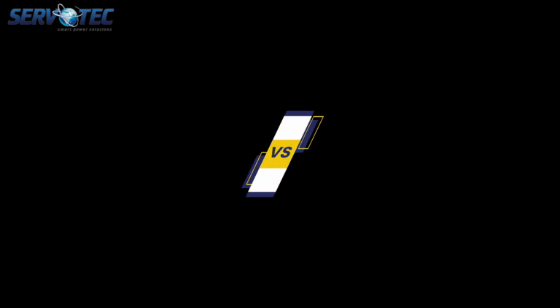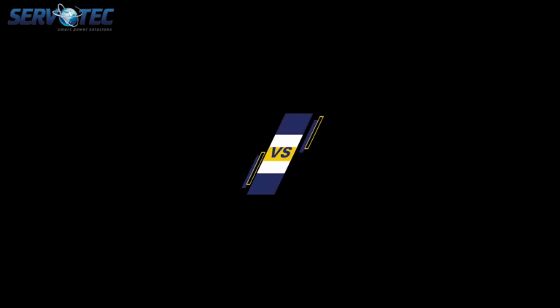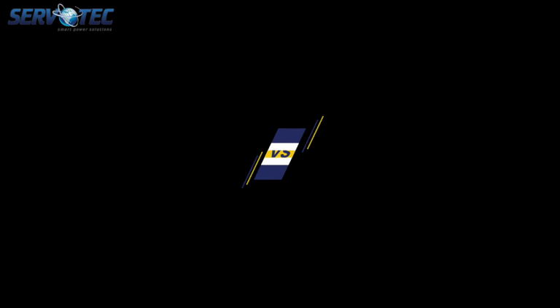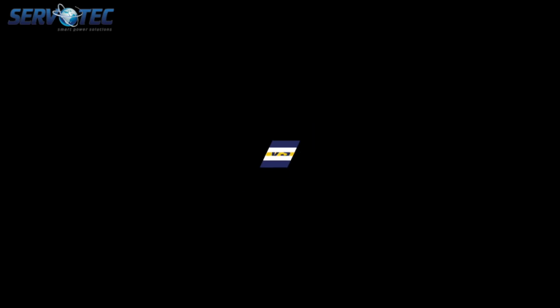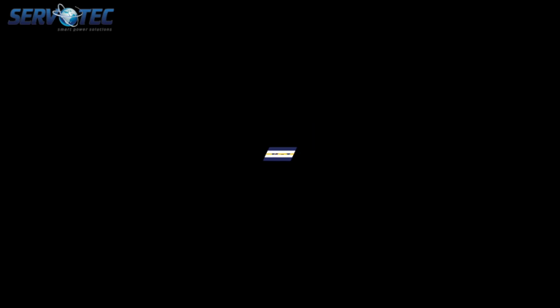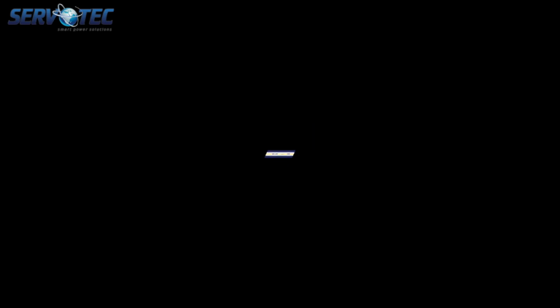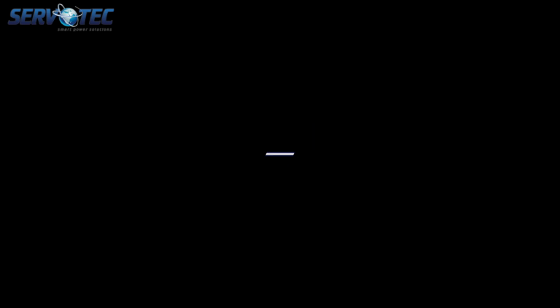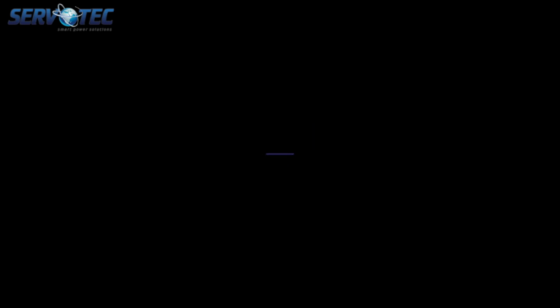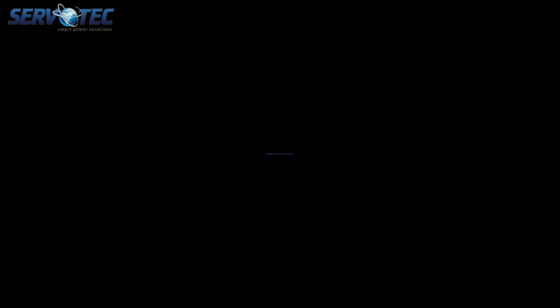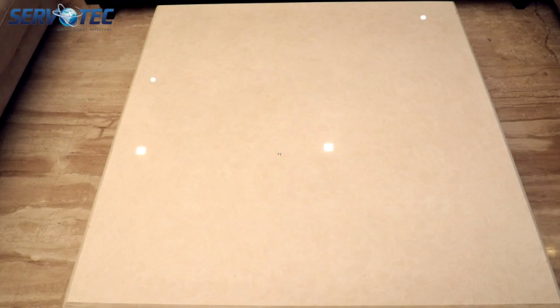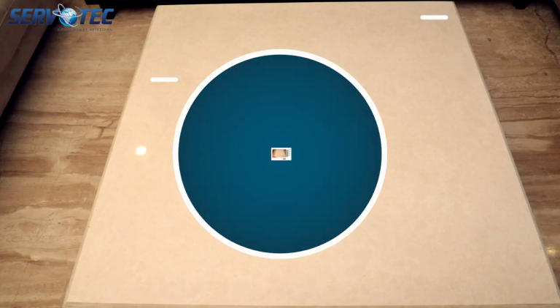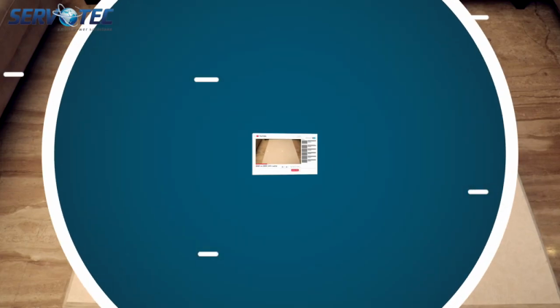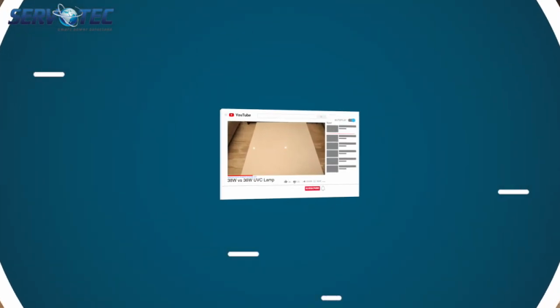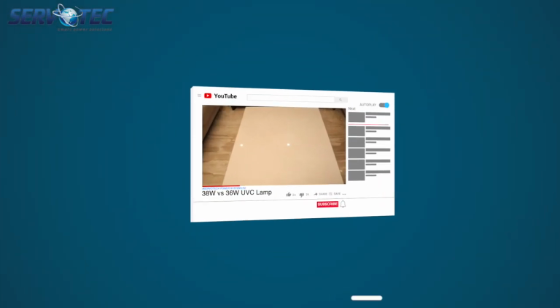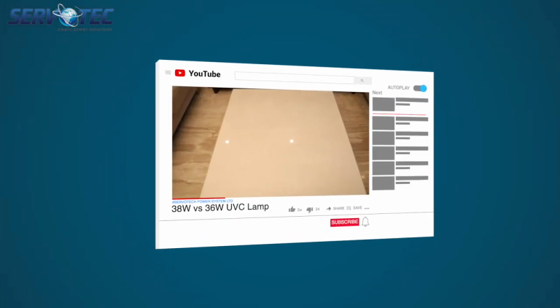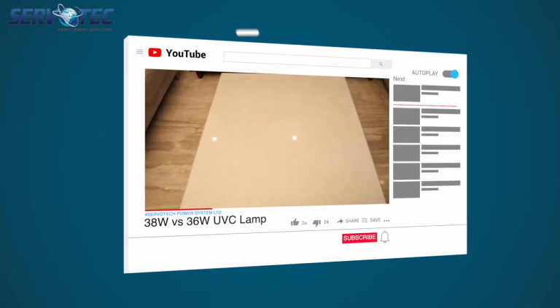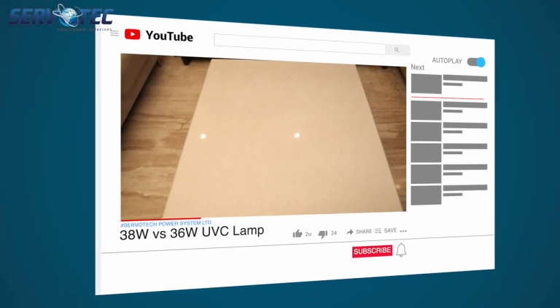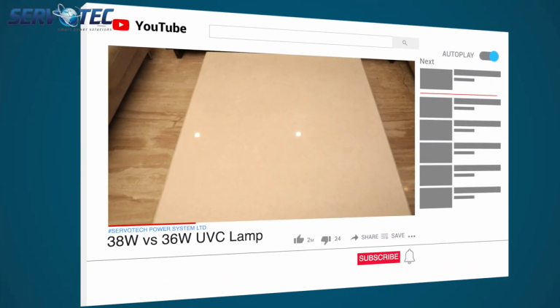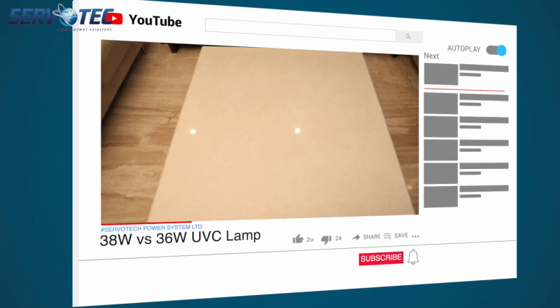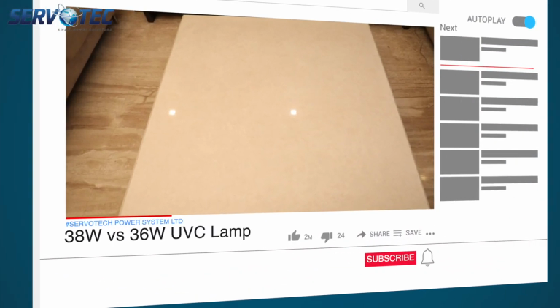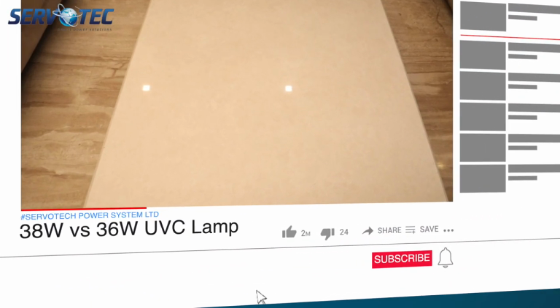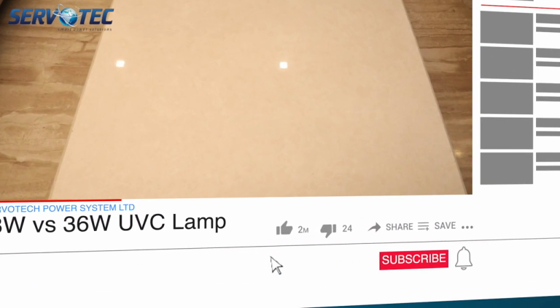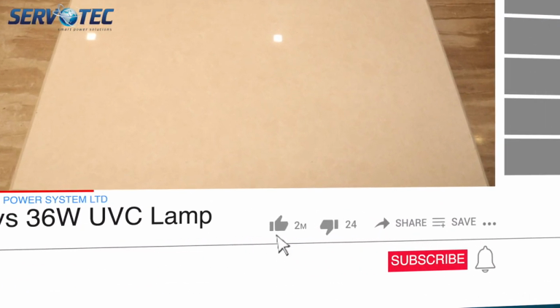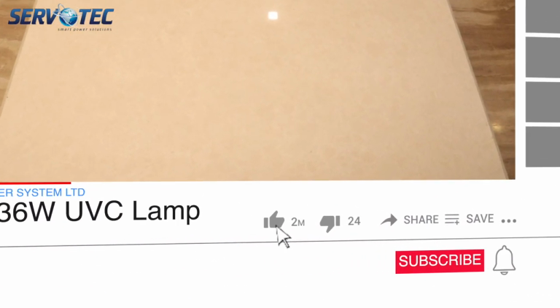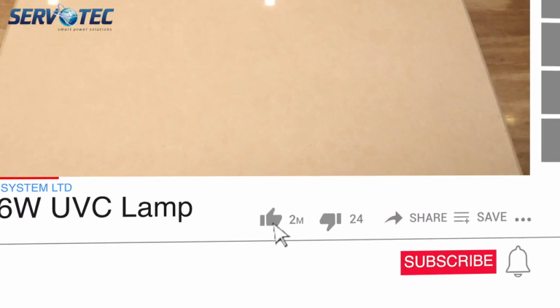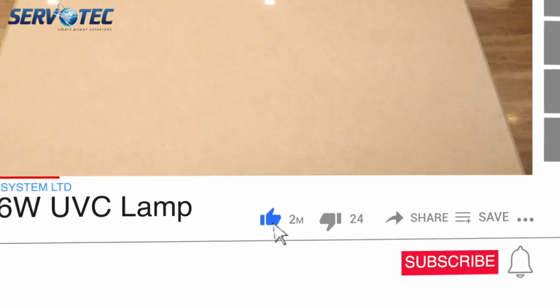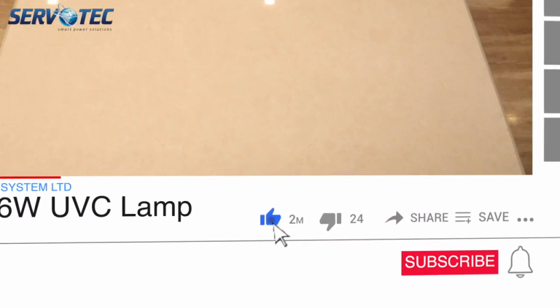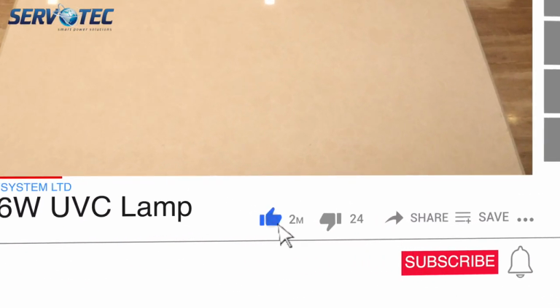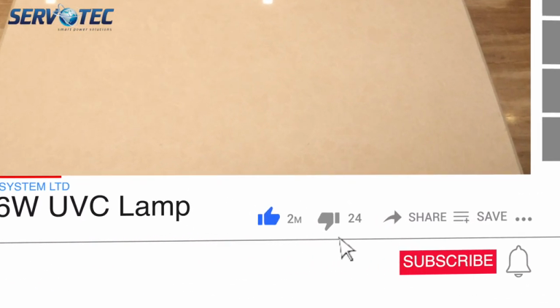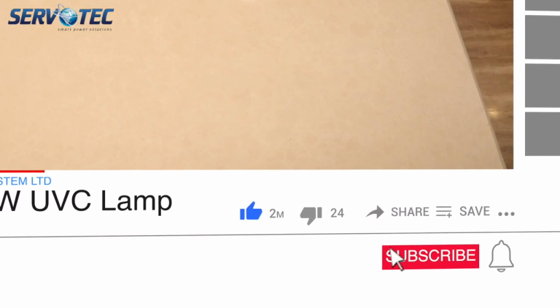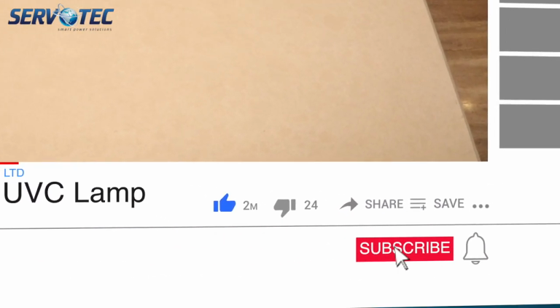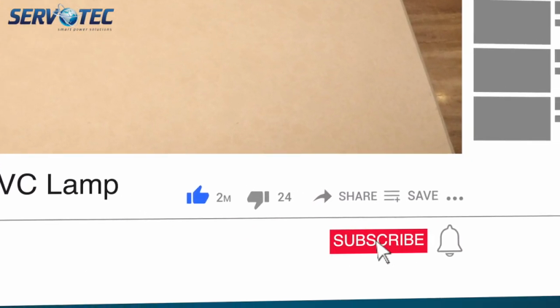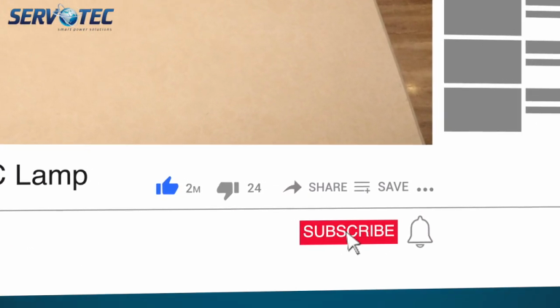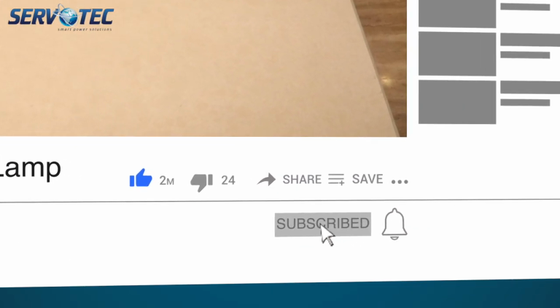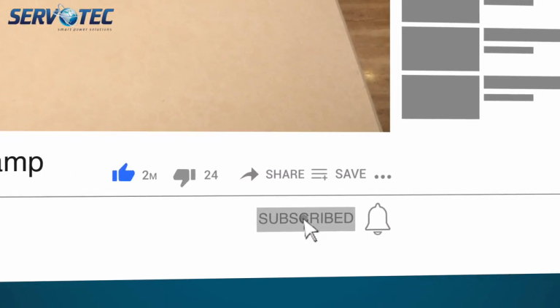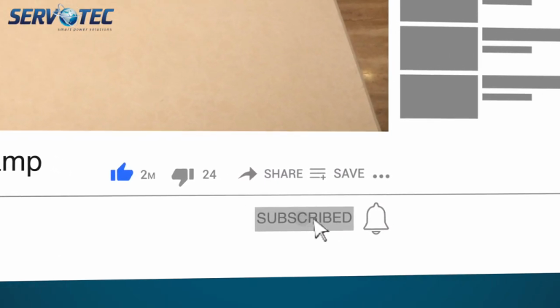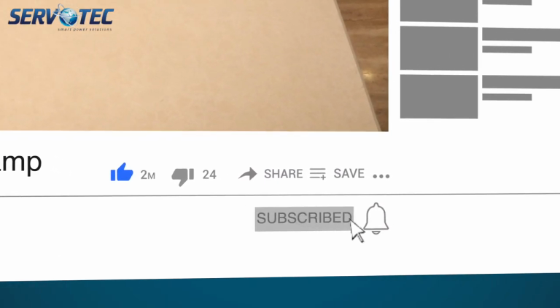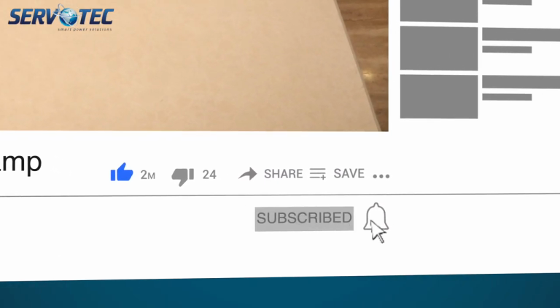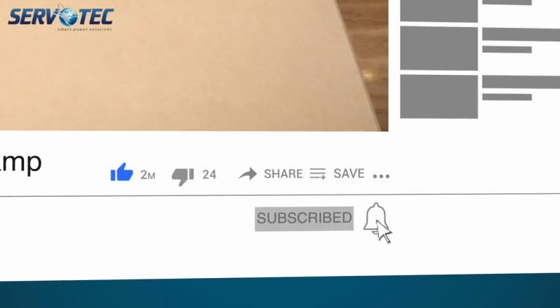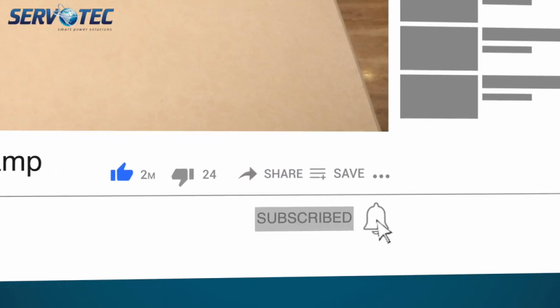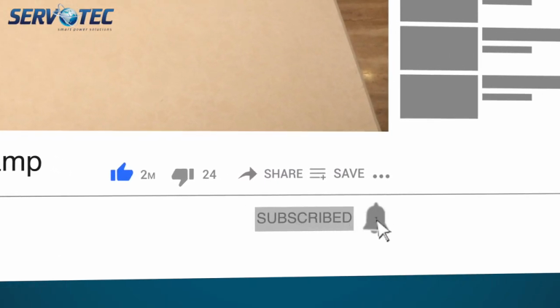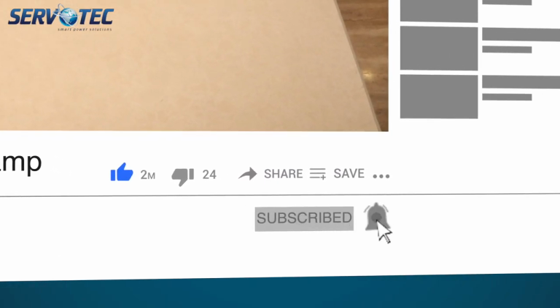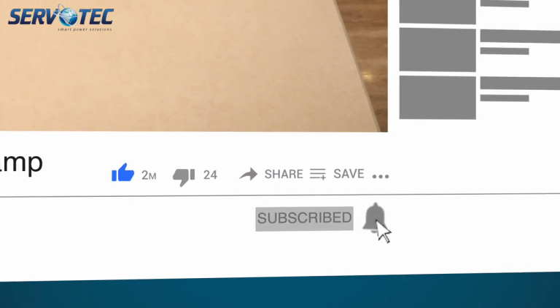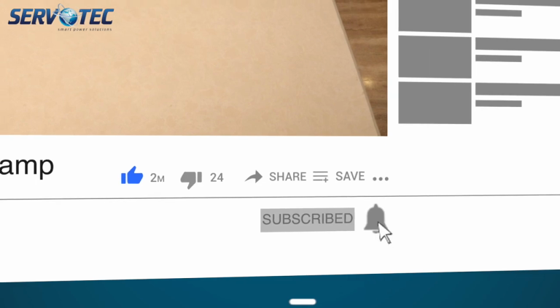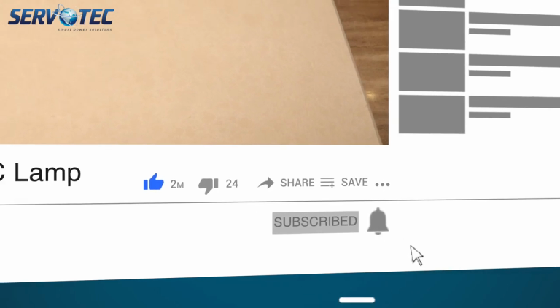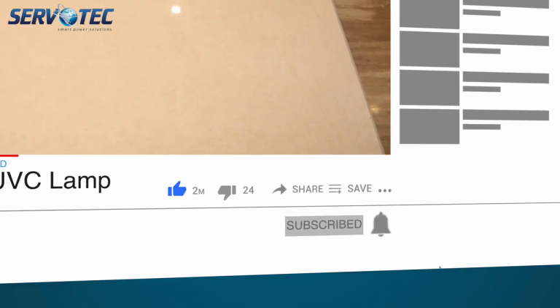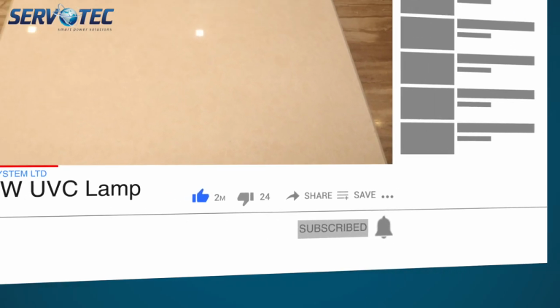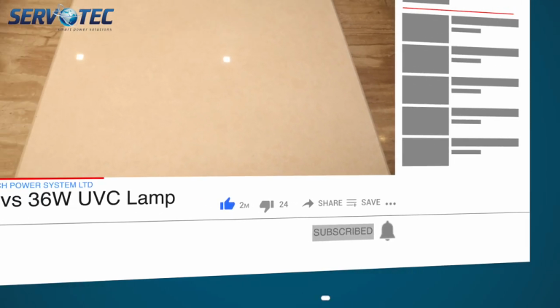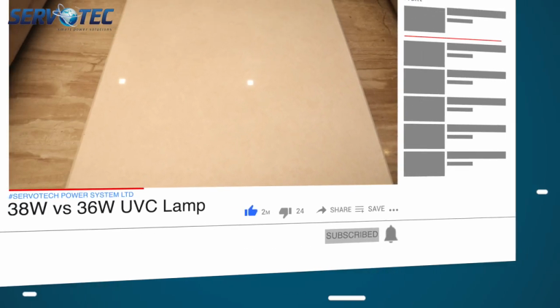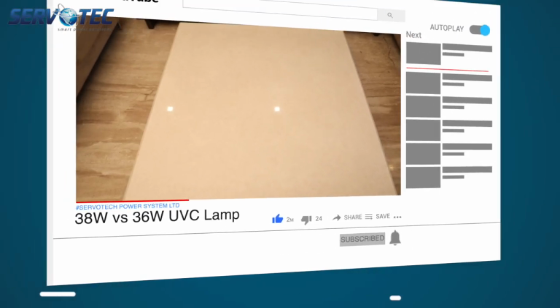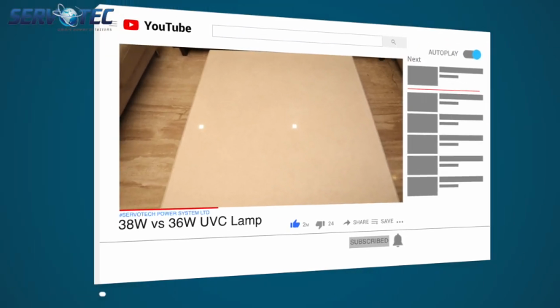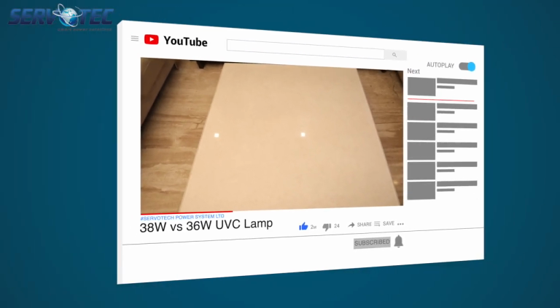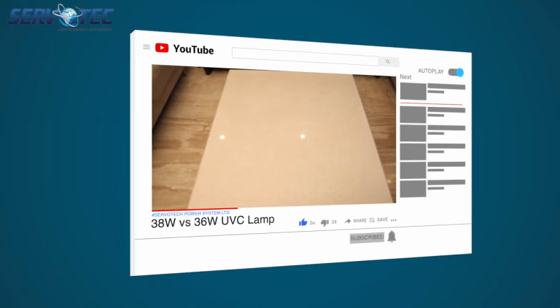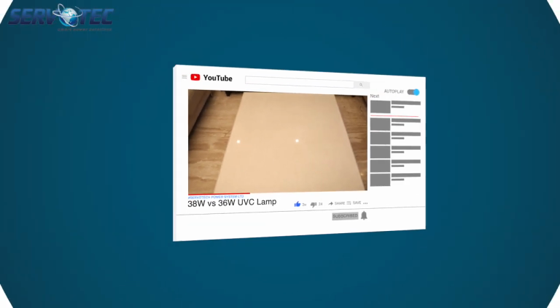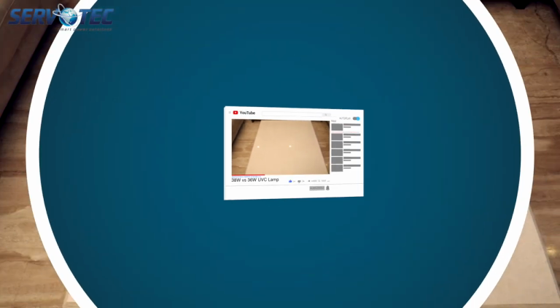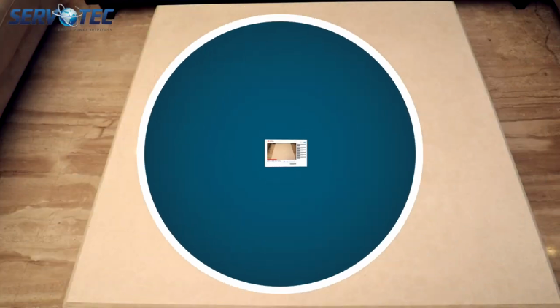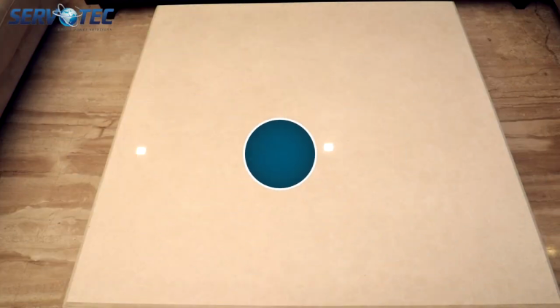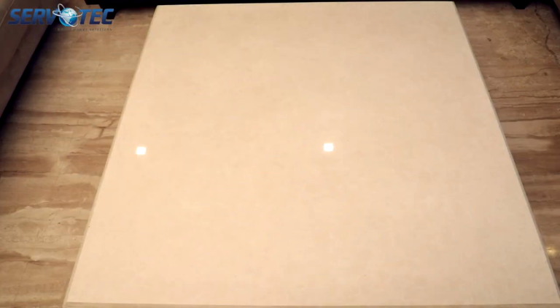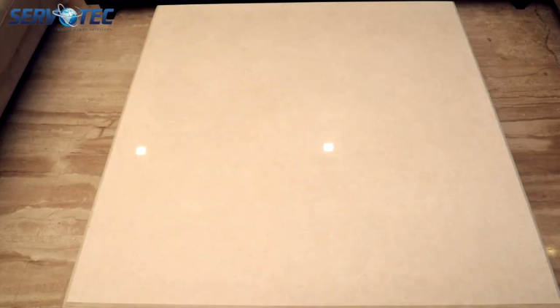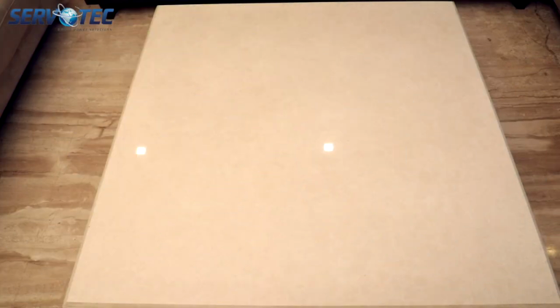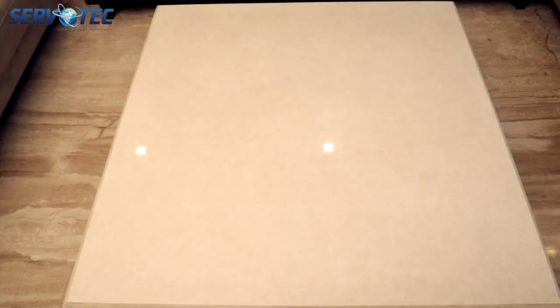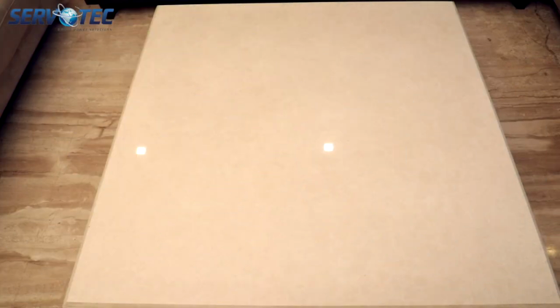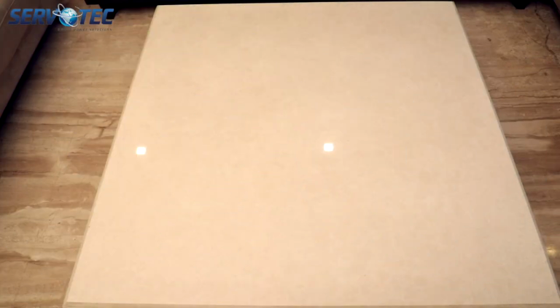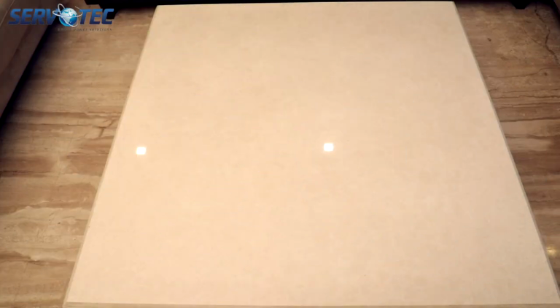Before I start this video, if you are new to our YouTube channel, please do not forget to subscribe and hit the bell icon for all our future updates.